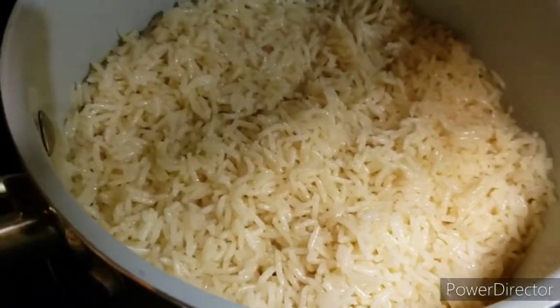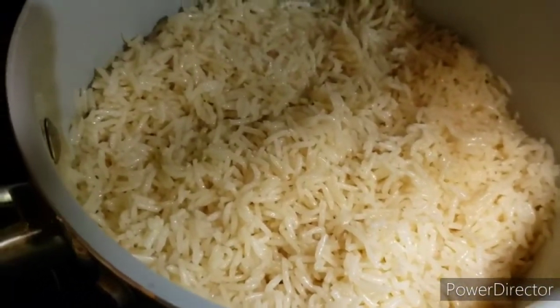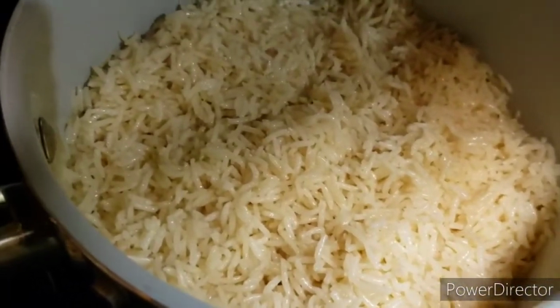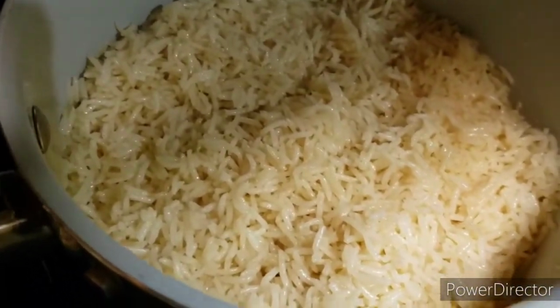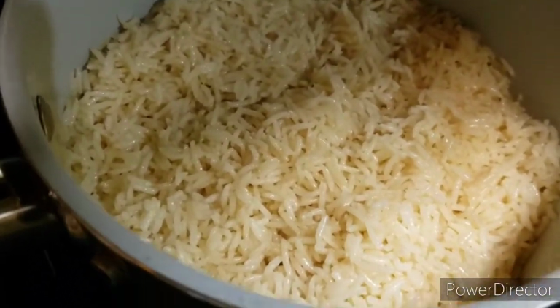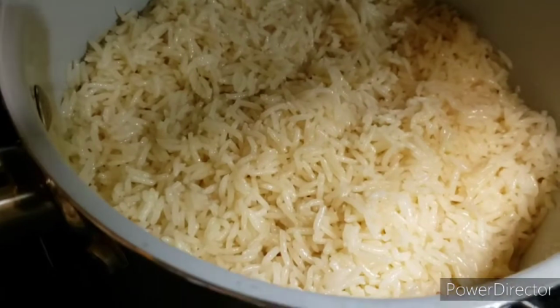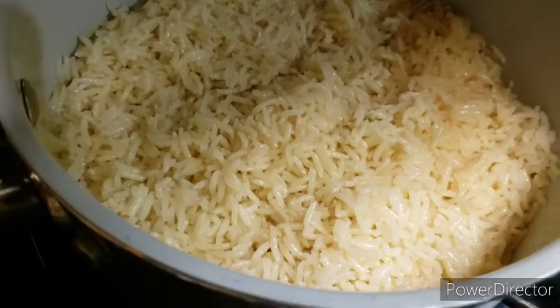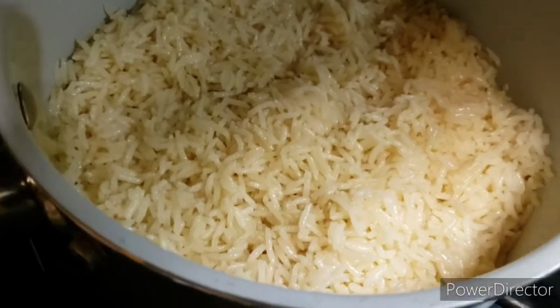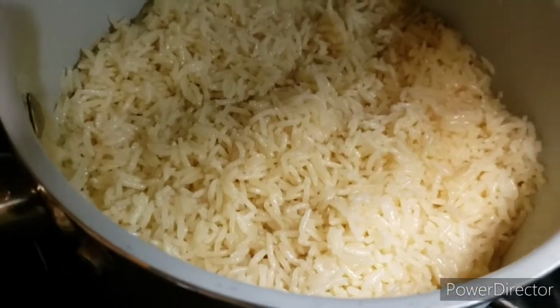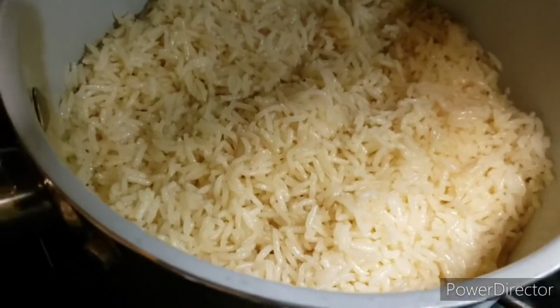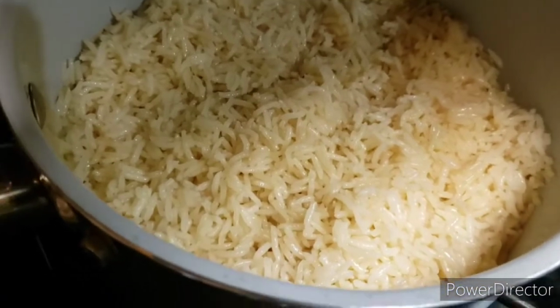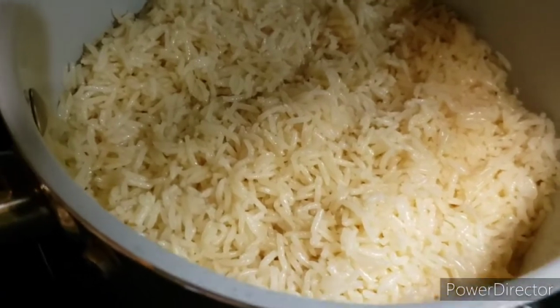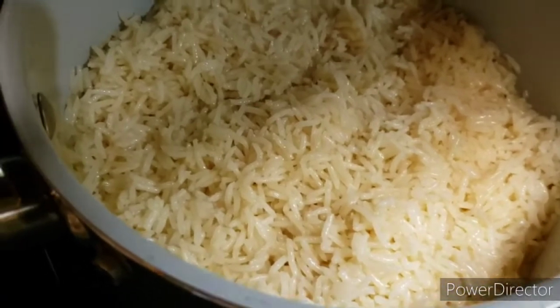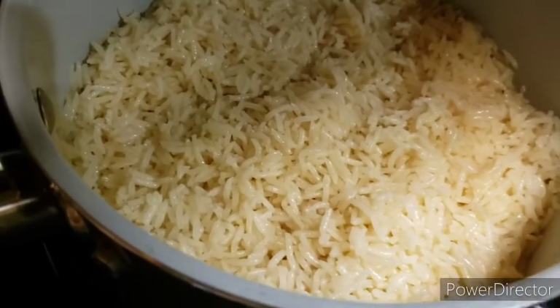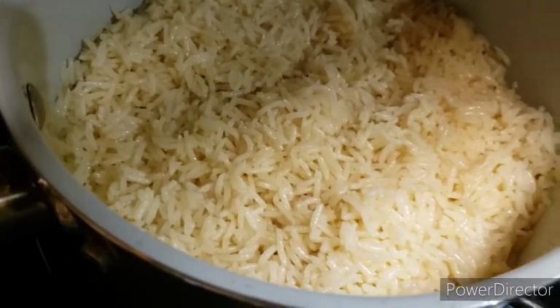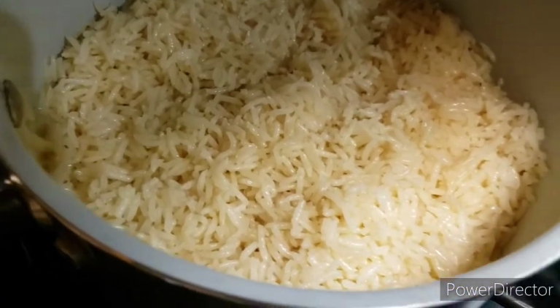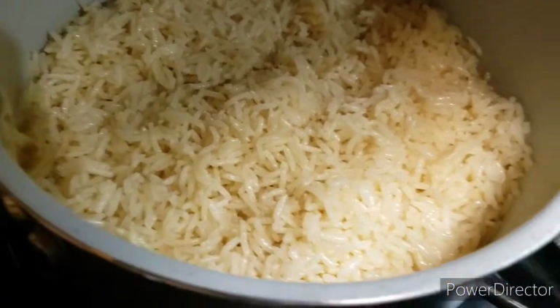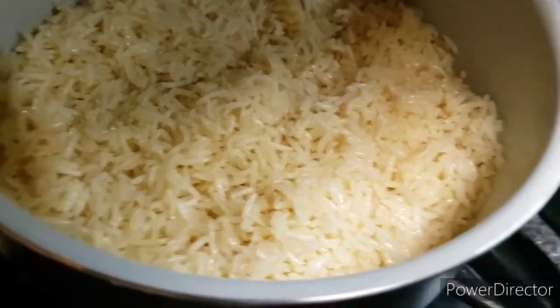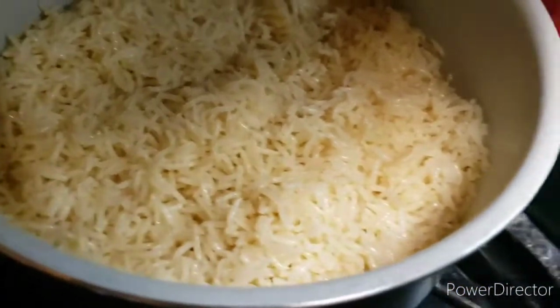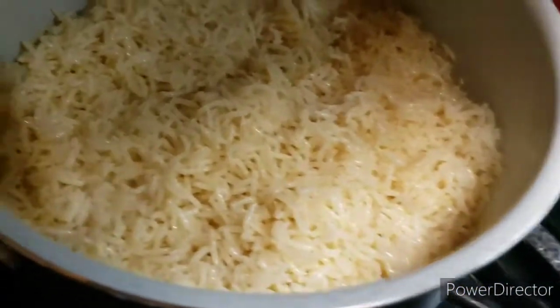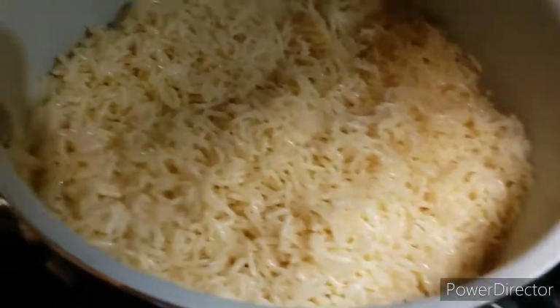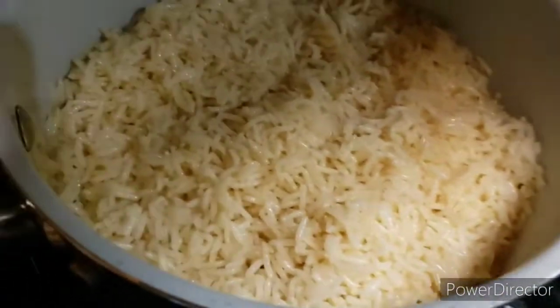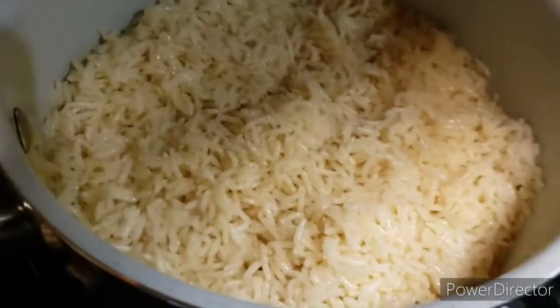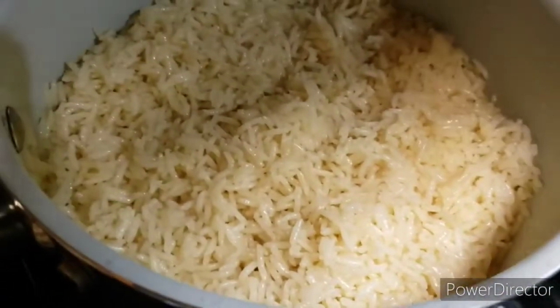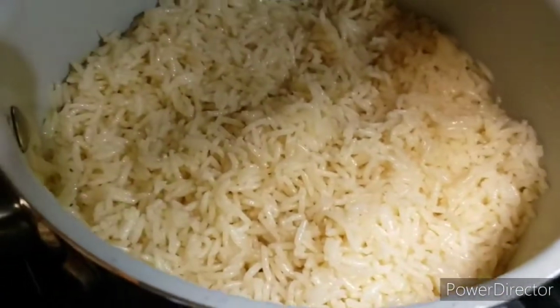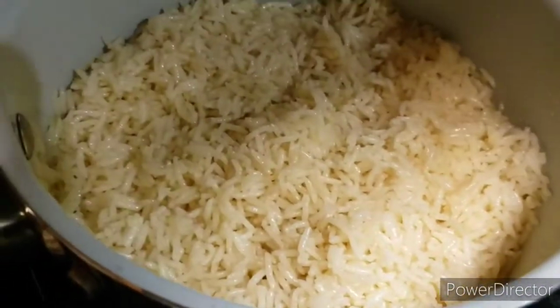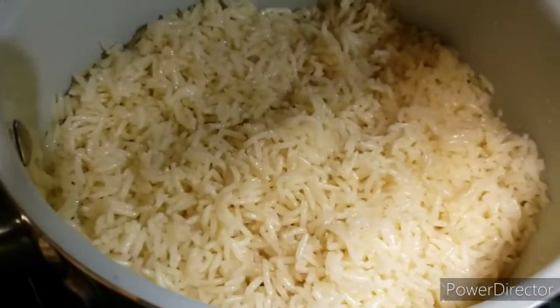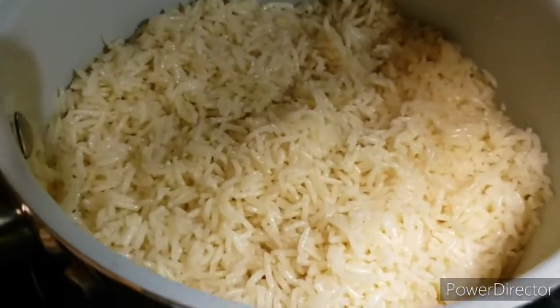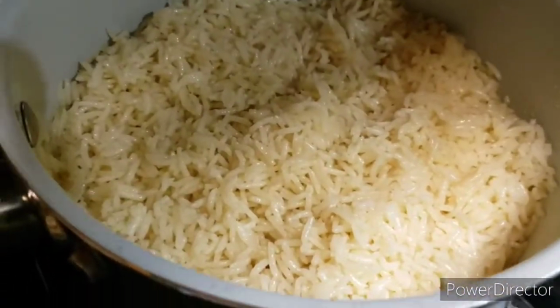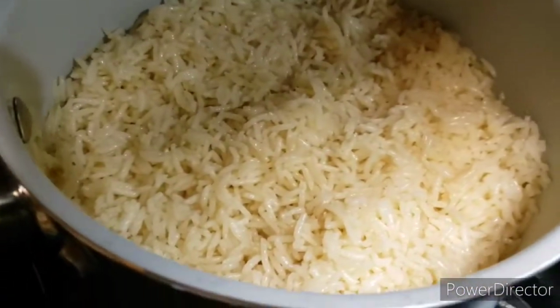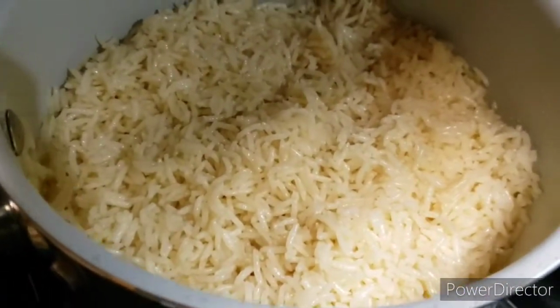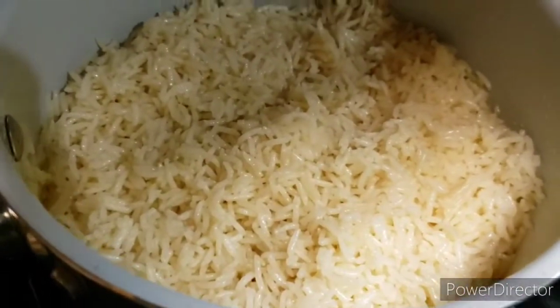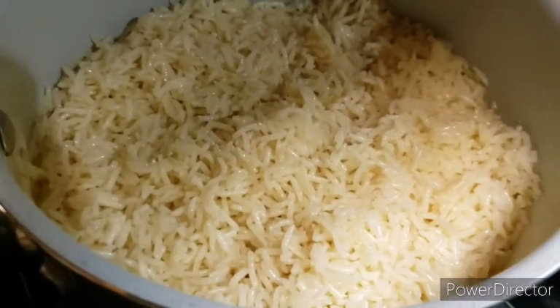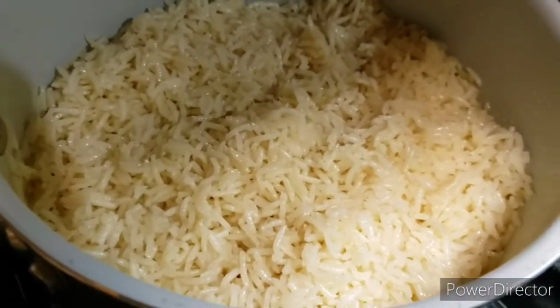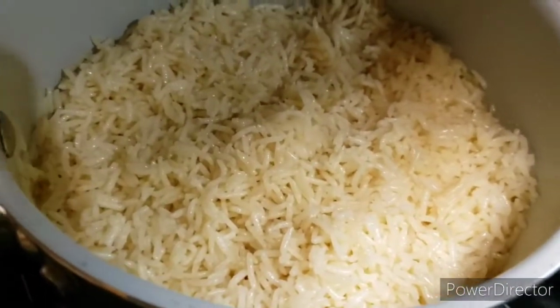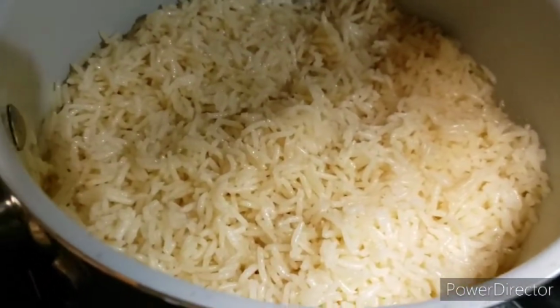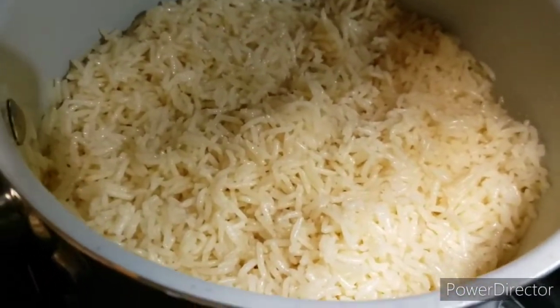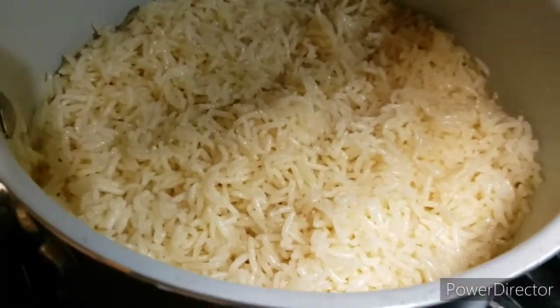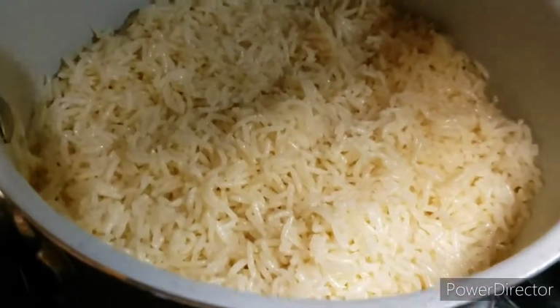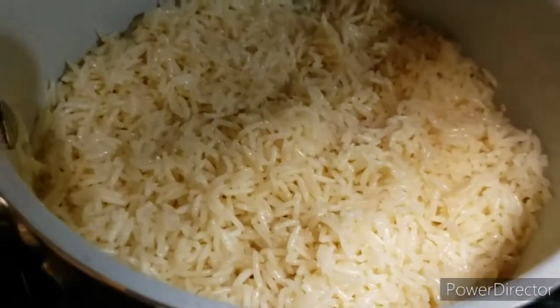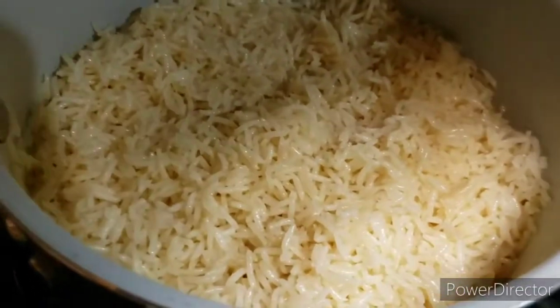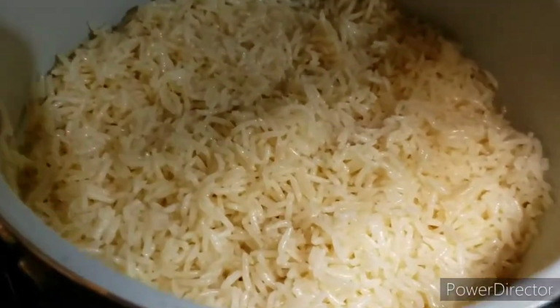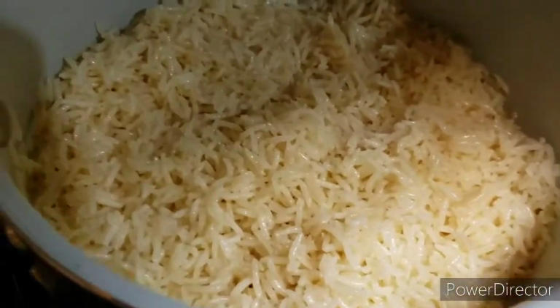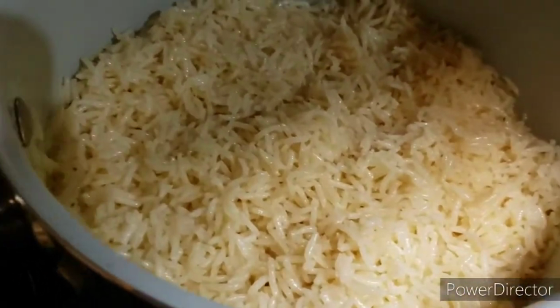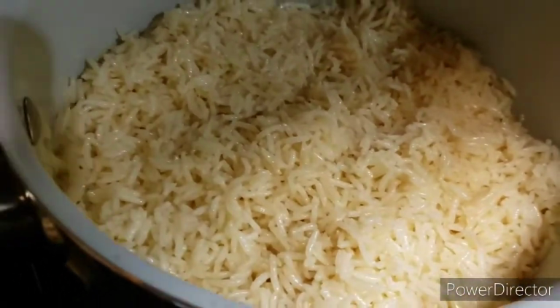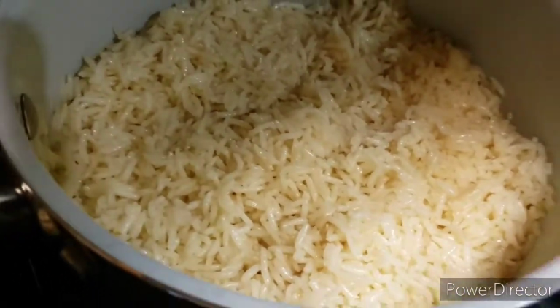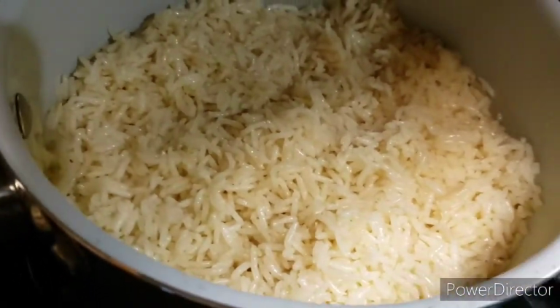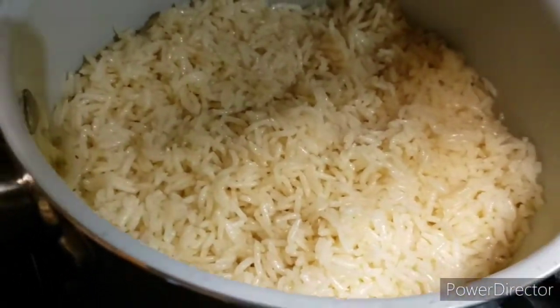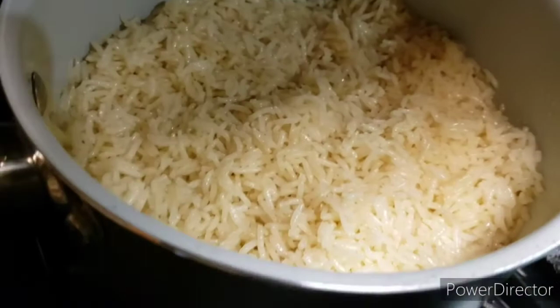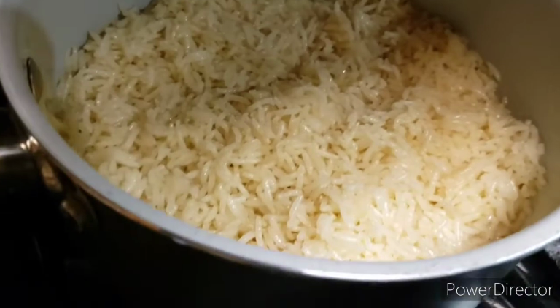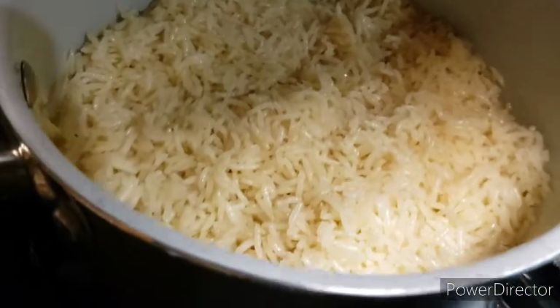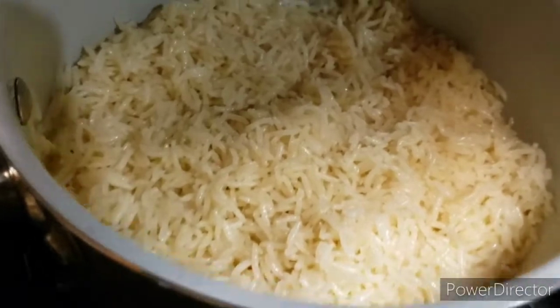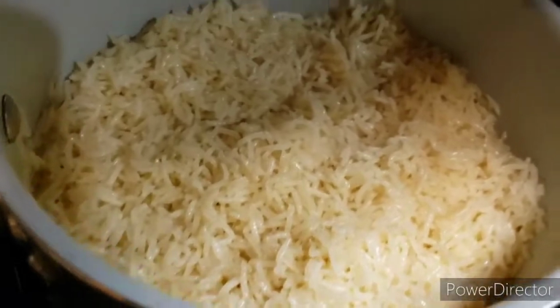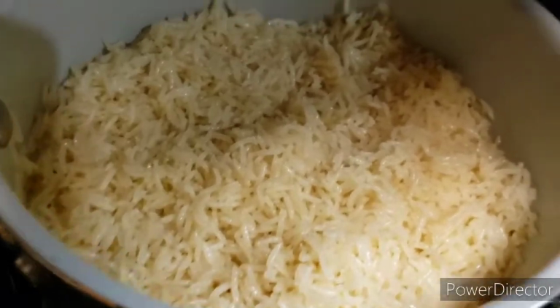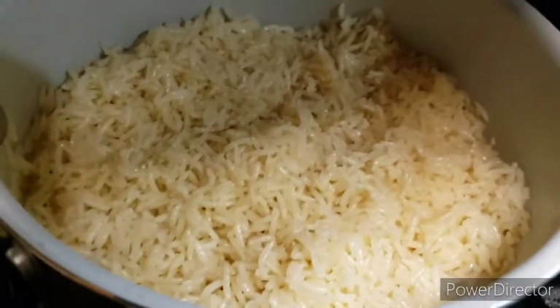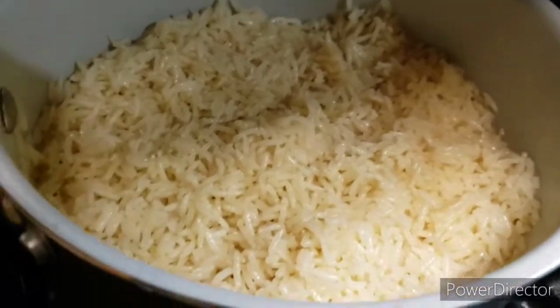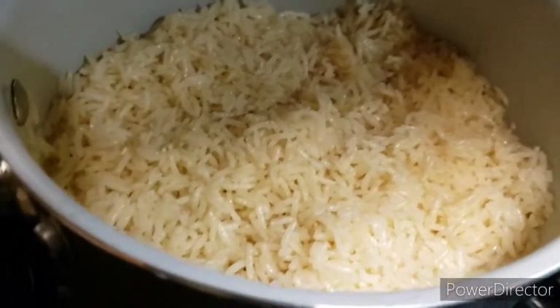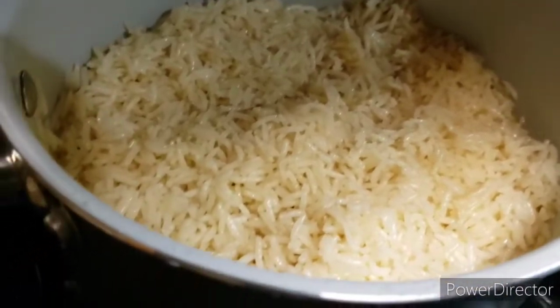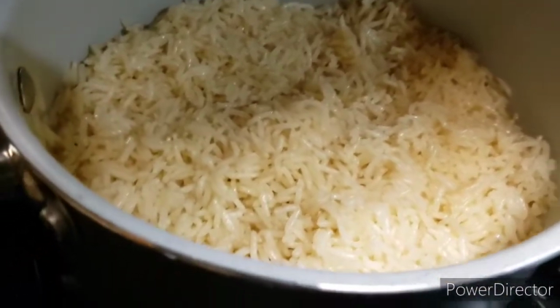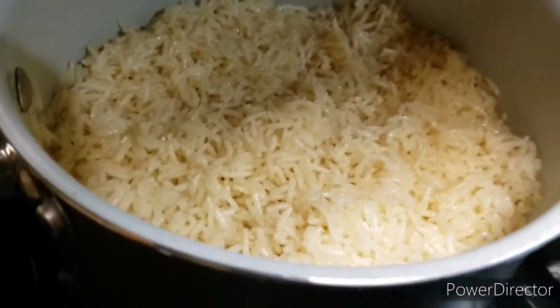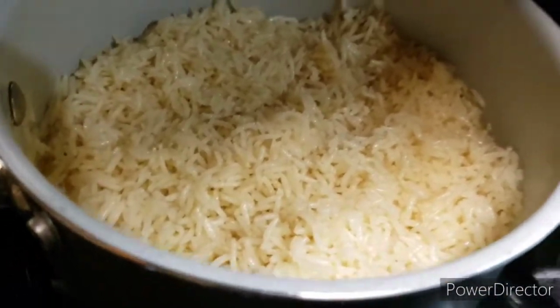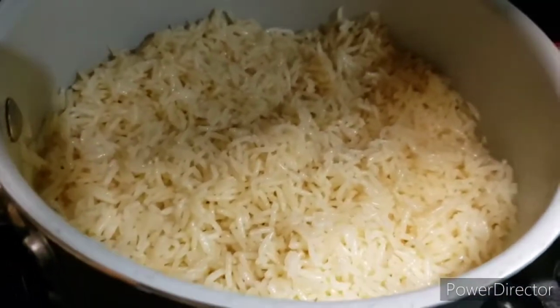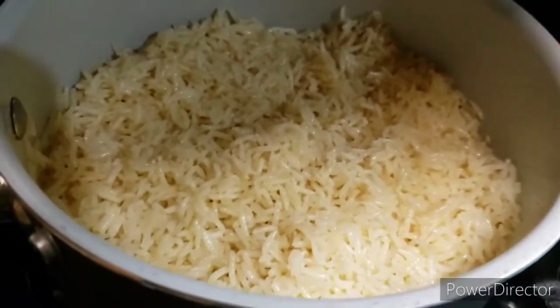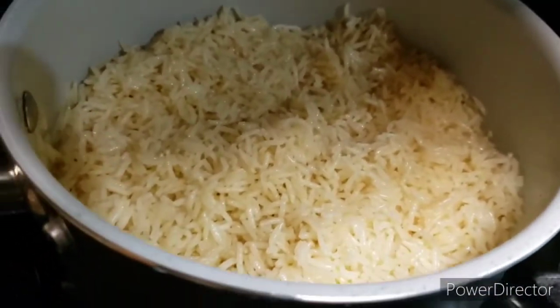Normally when I cook meatloaf, I make mashed potatoes. I didn't want mashed potatoes today, you guys.